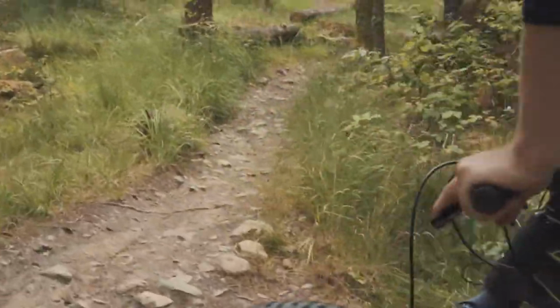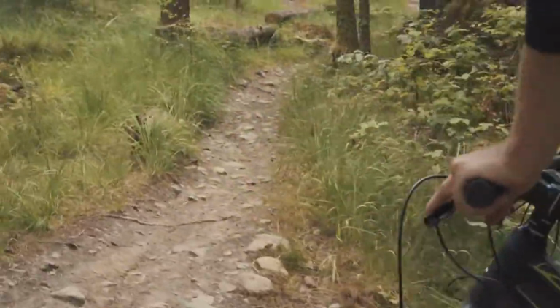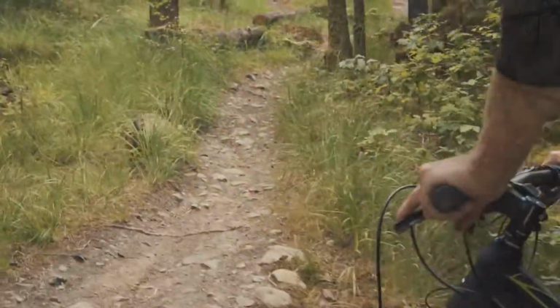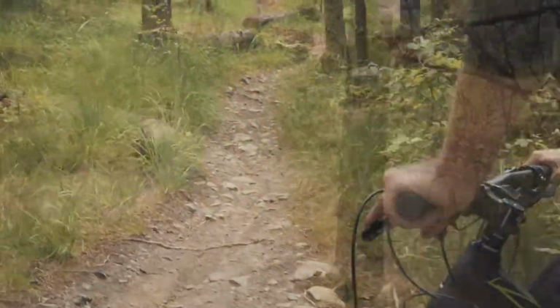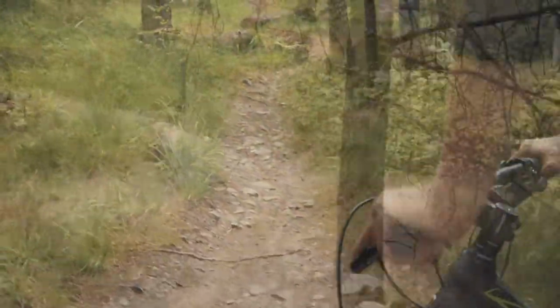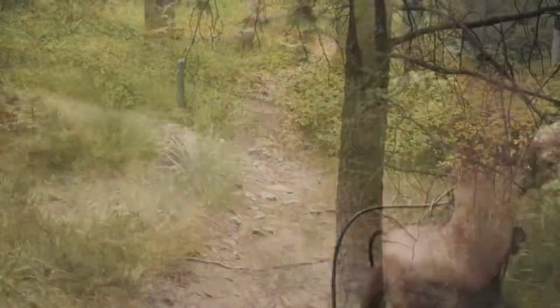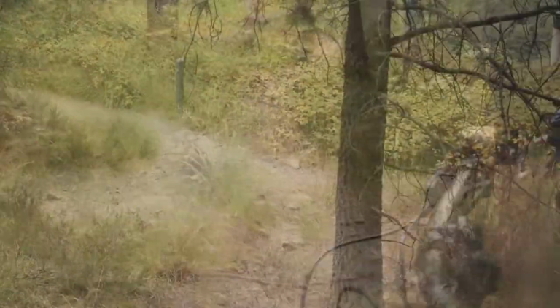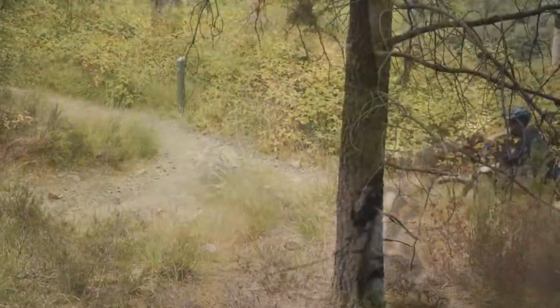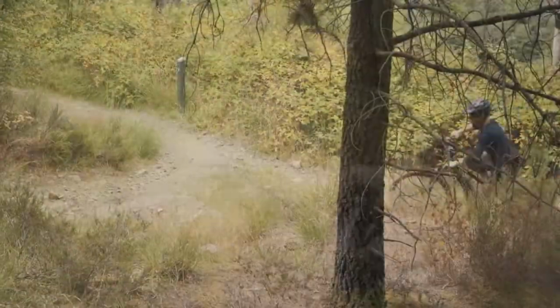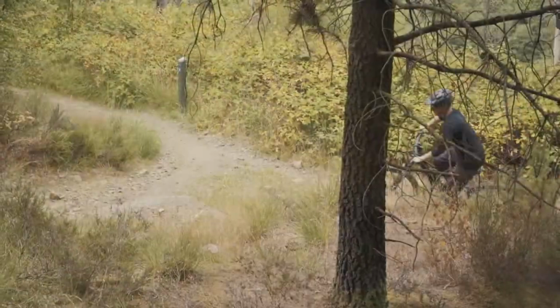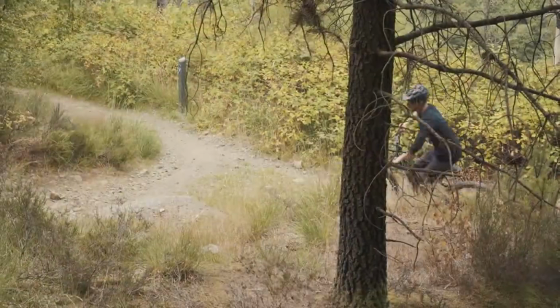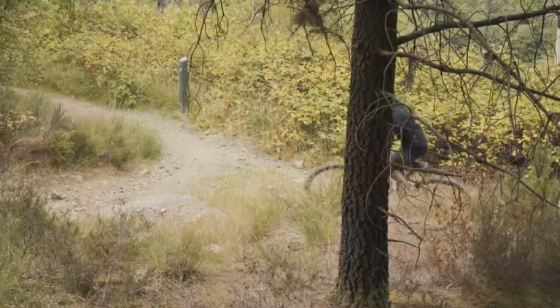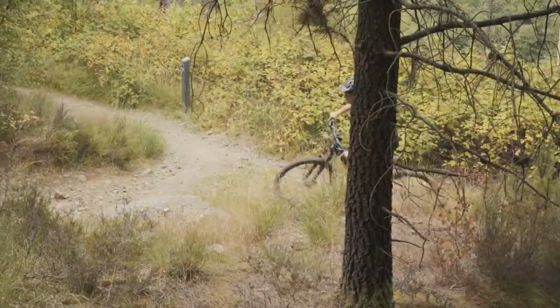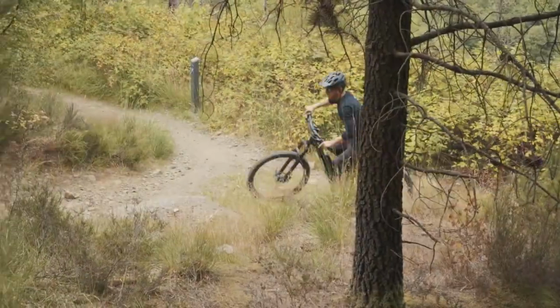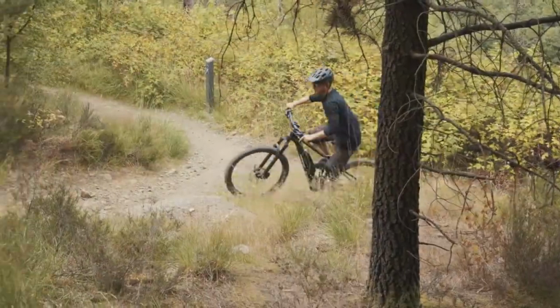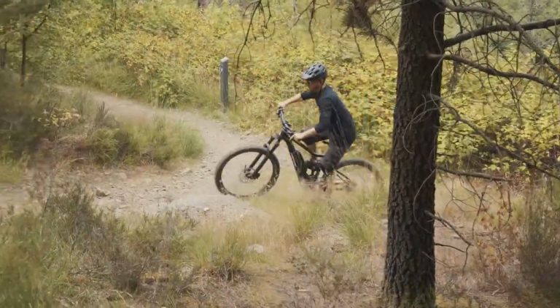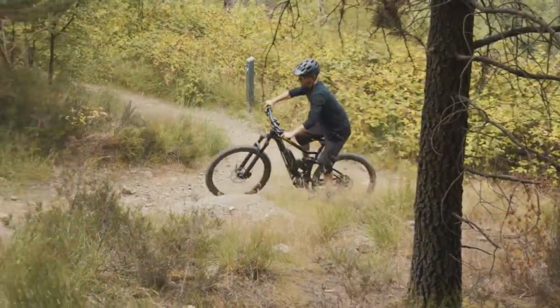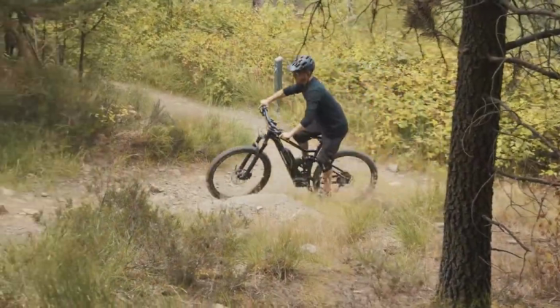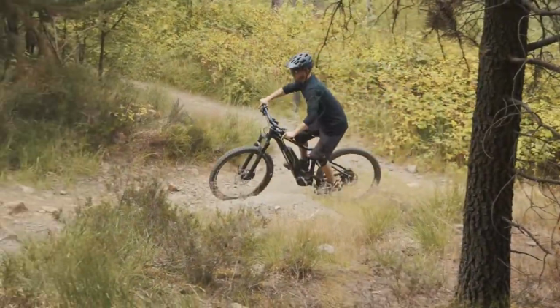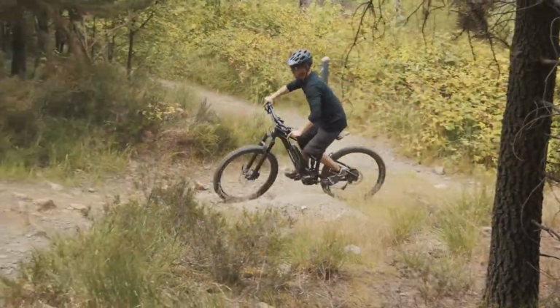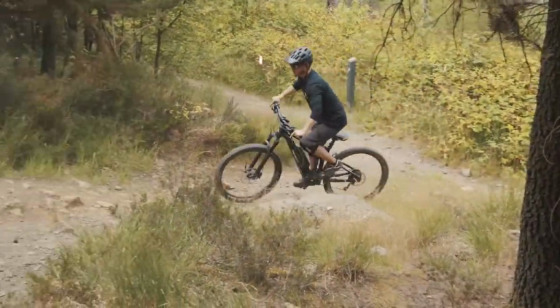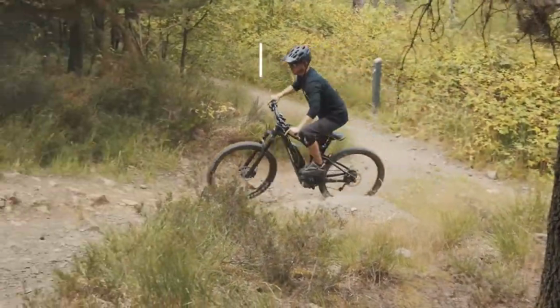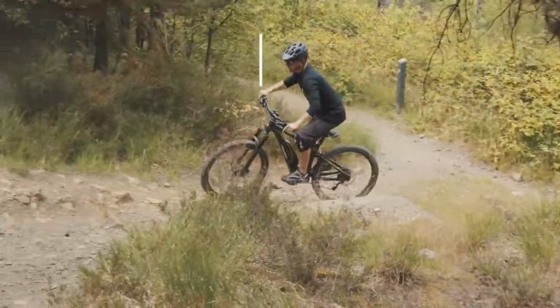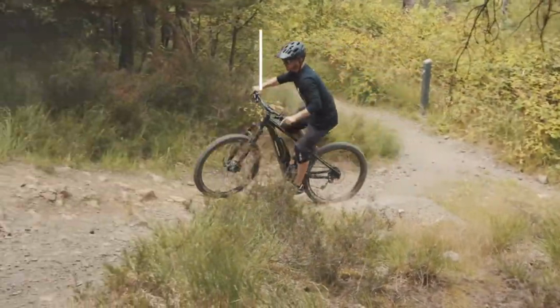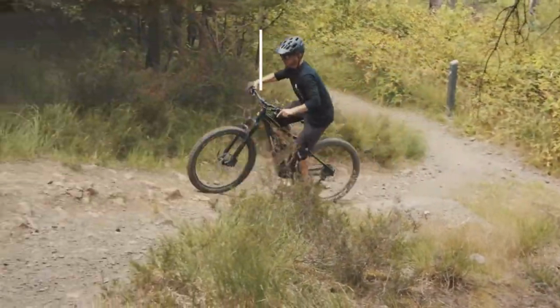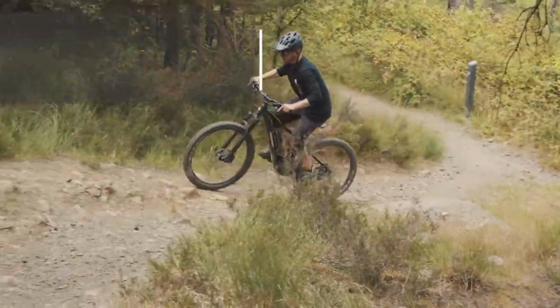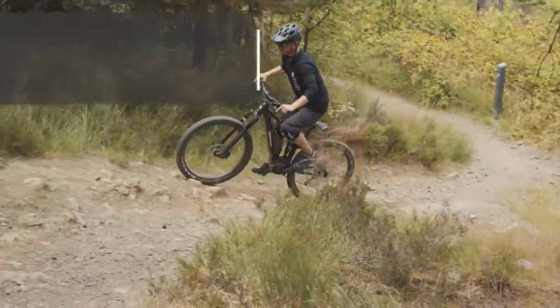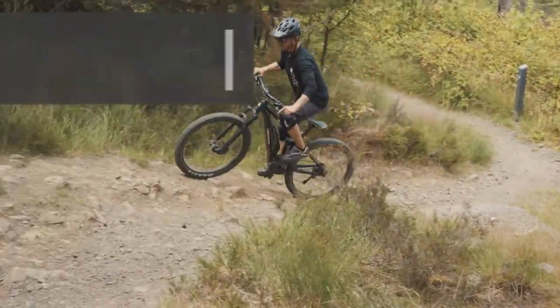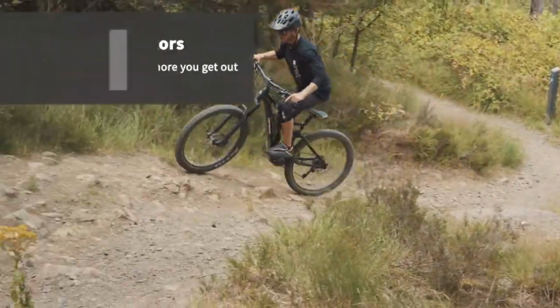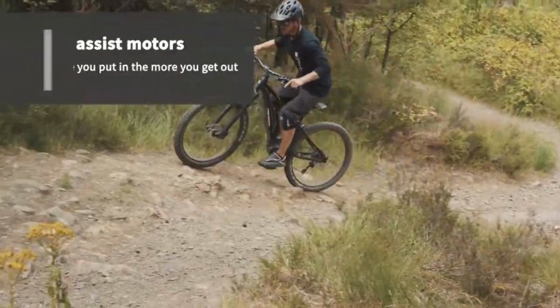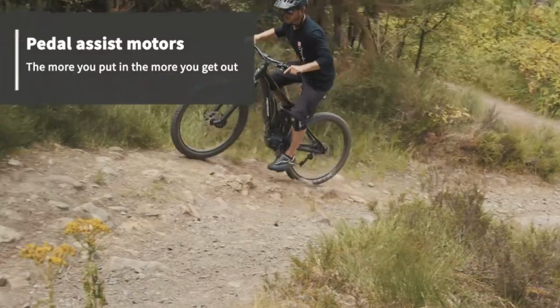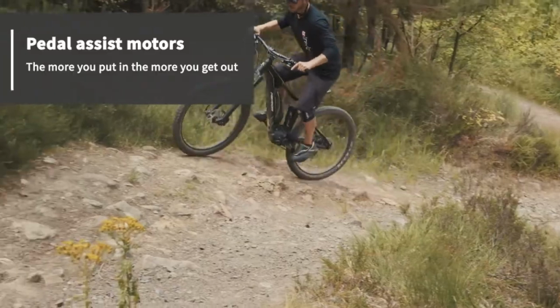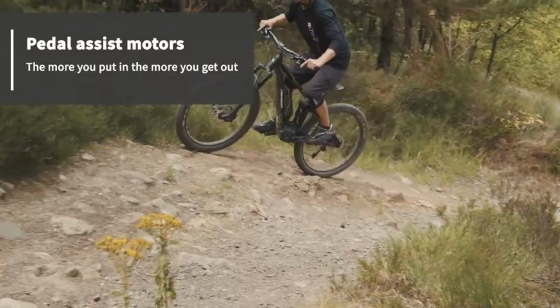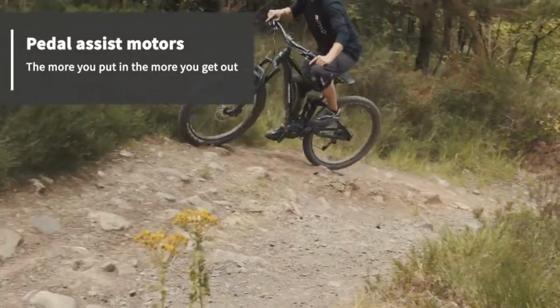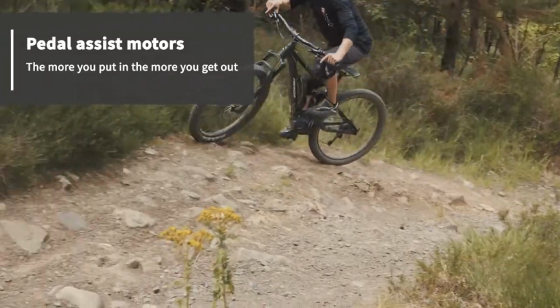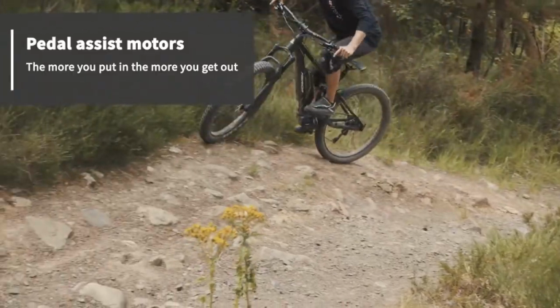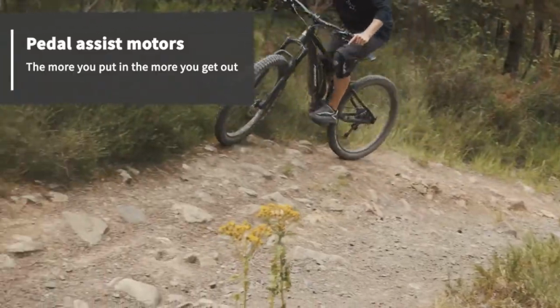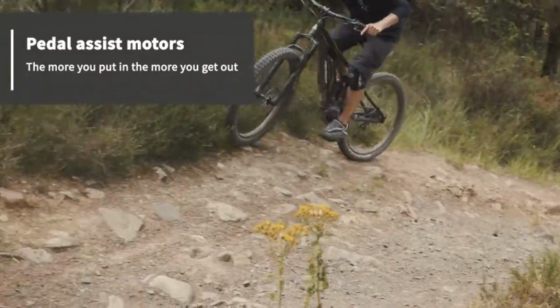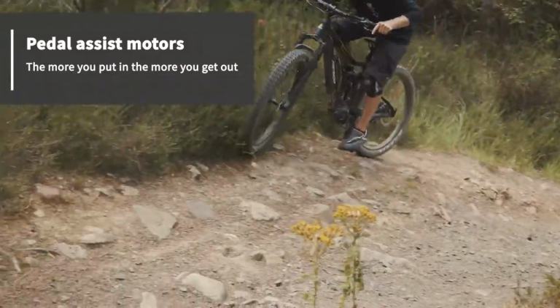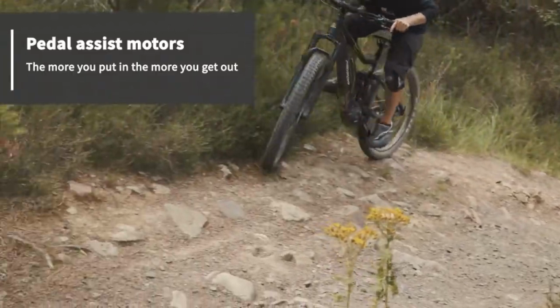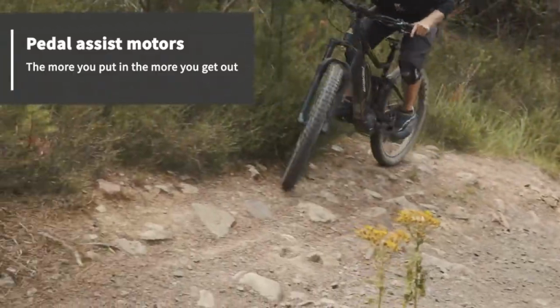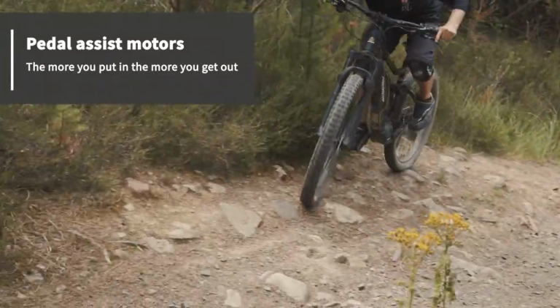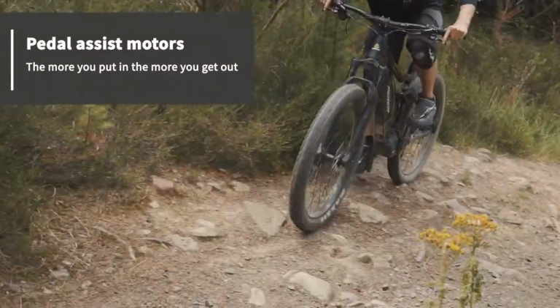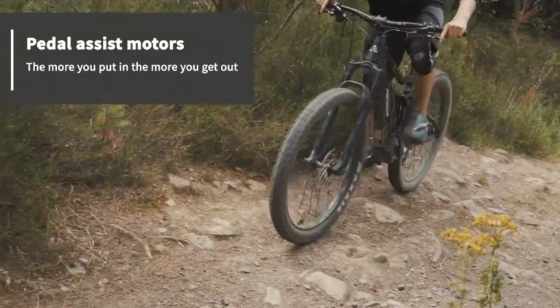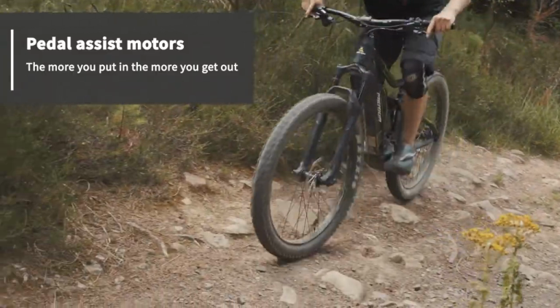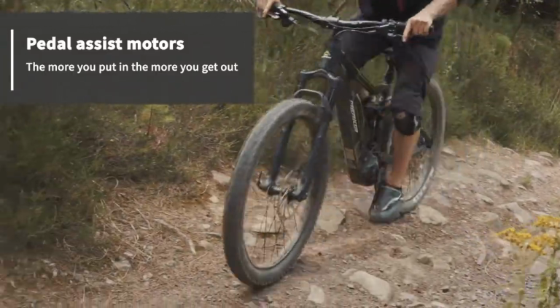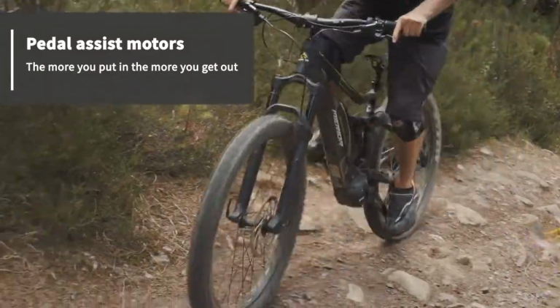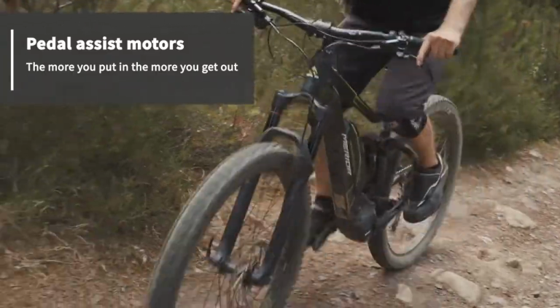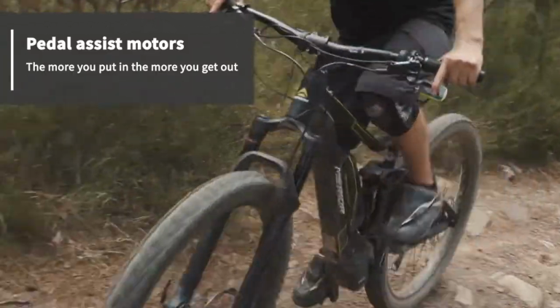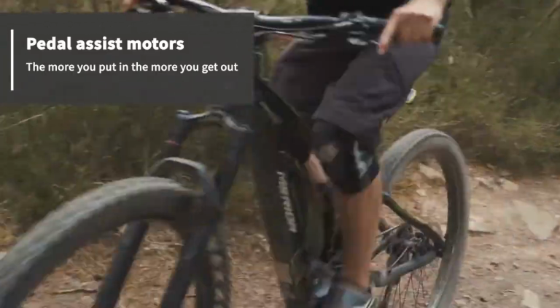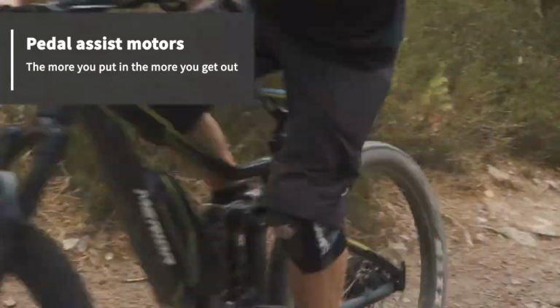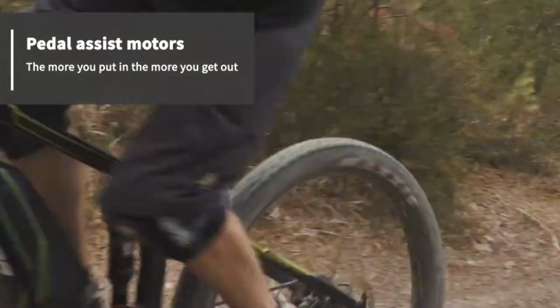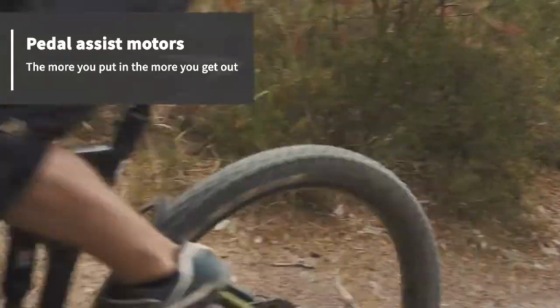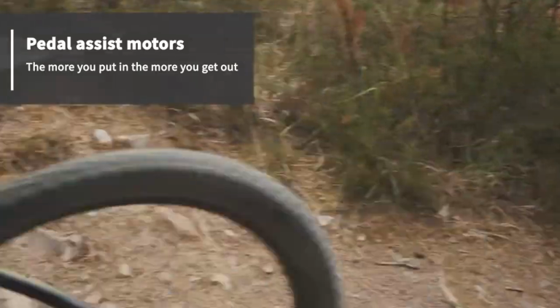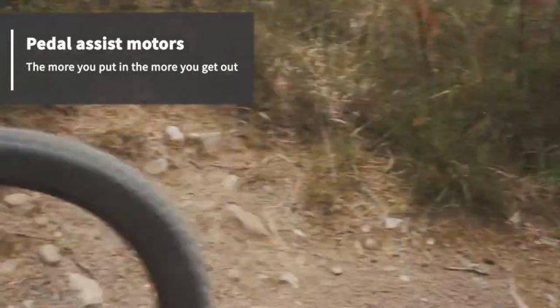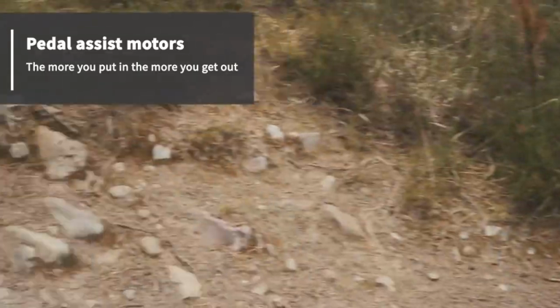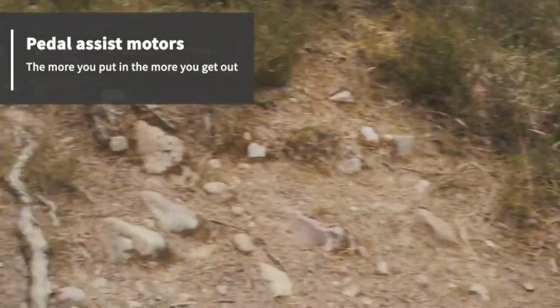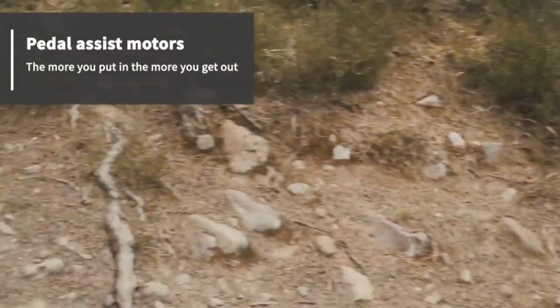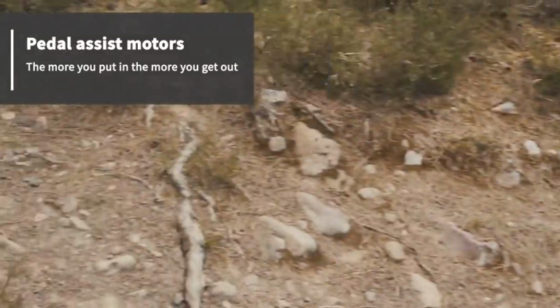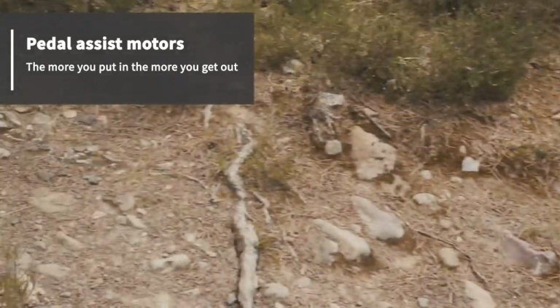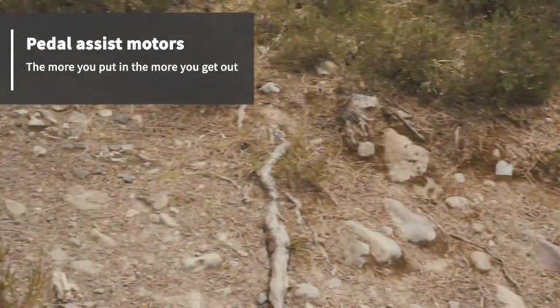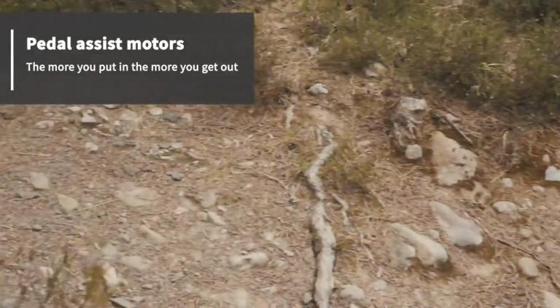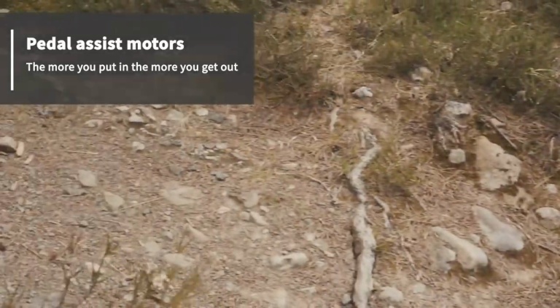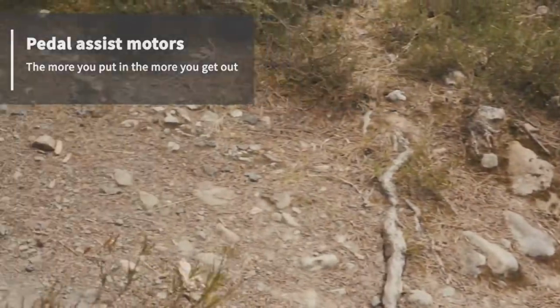The power delivery is smooth, and while you only get assistance when you turn the cranks, the harder you pedal the more power the bike gives you.